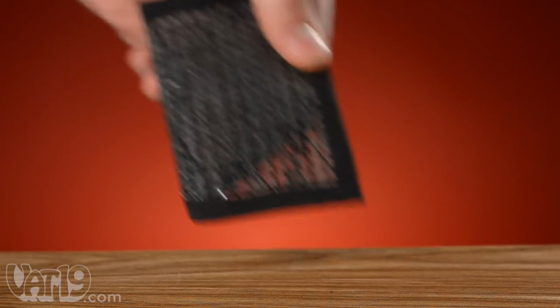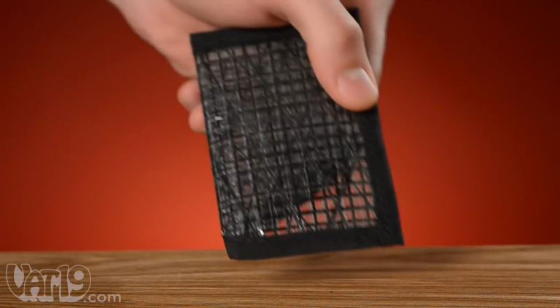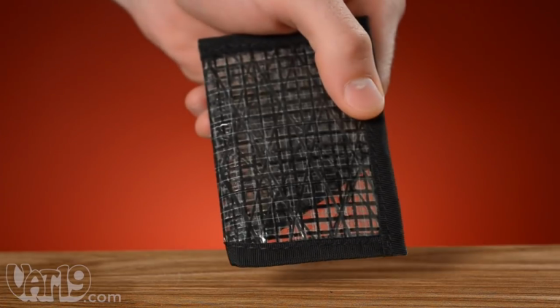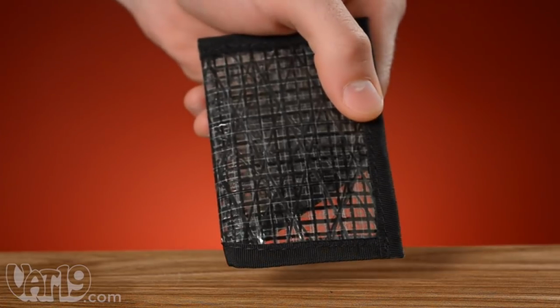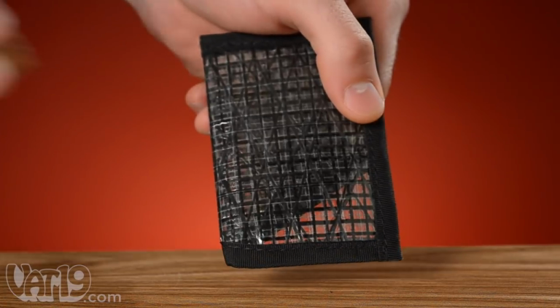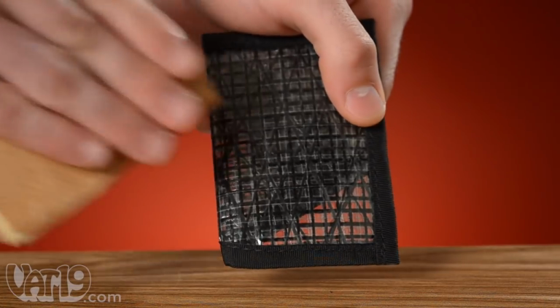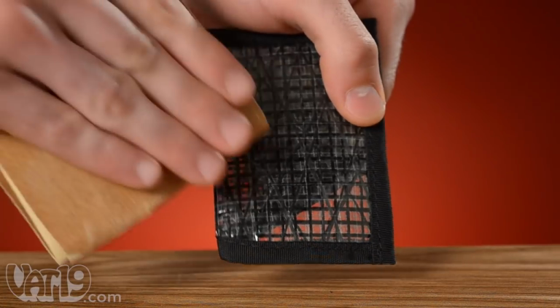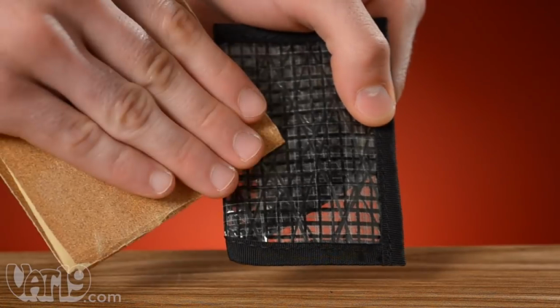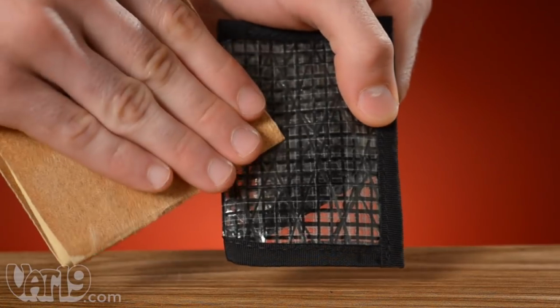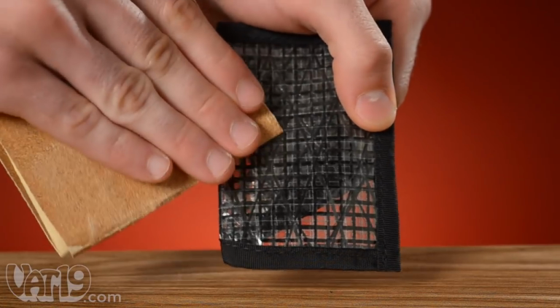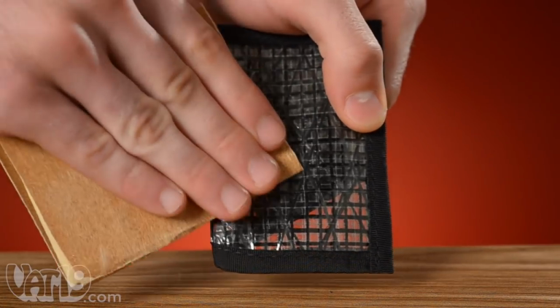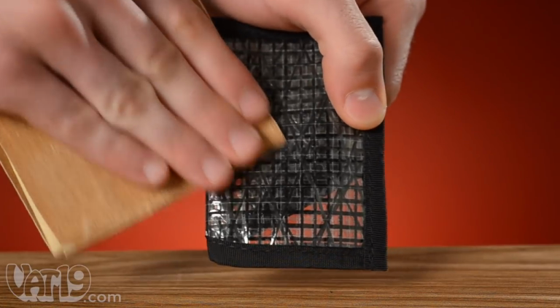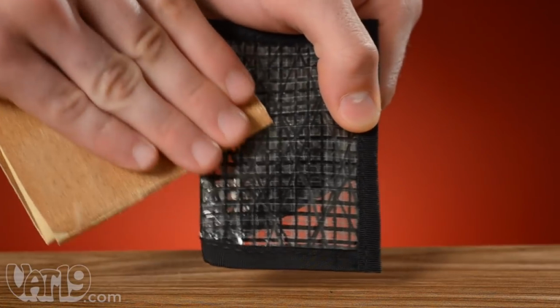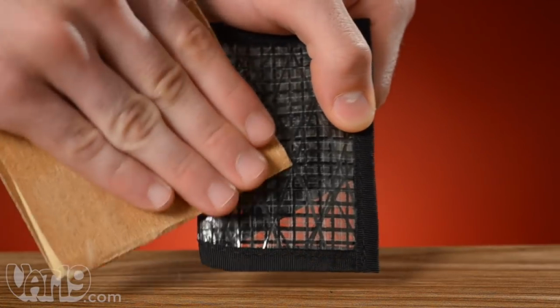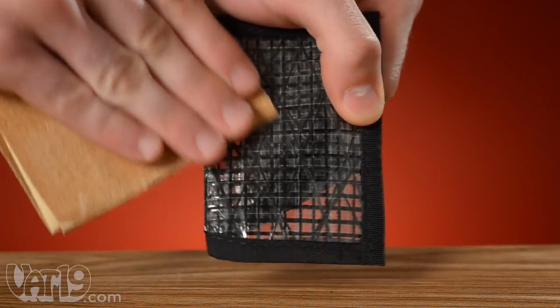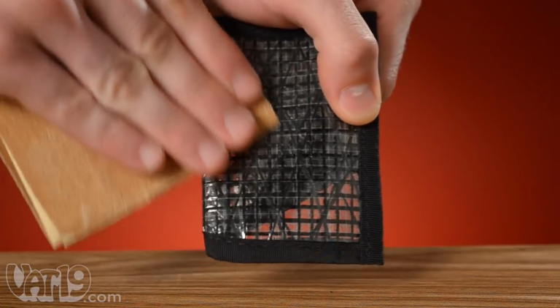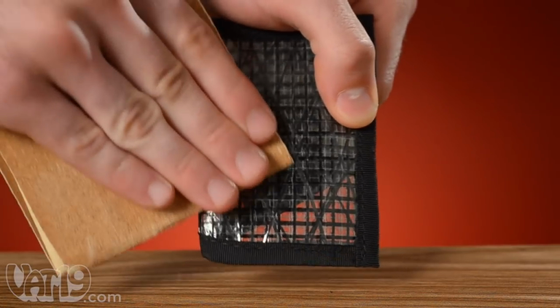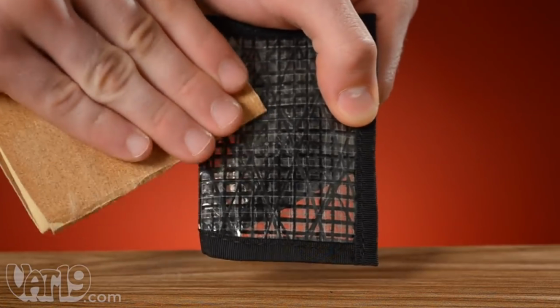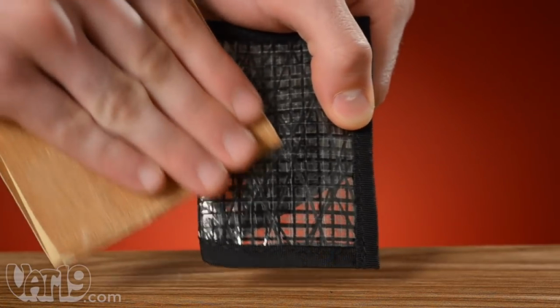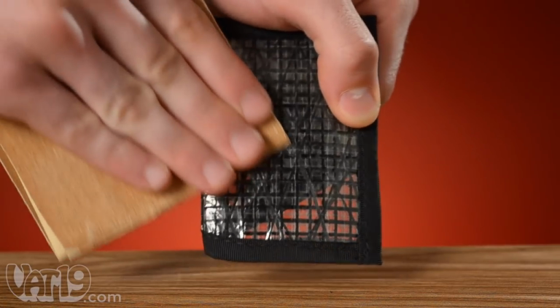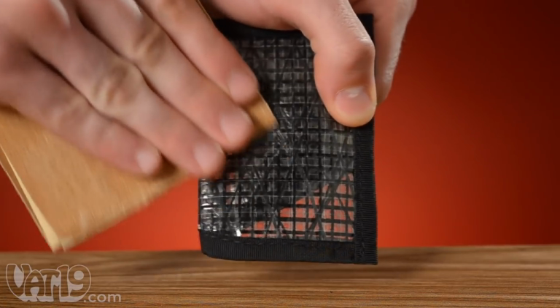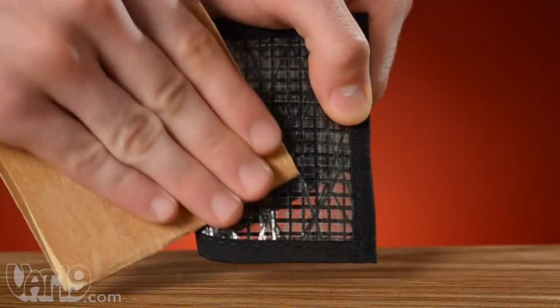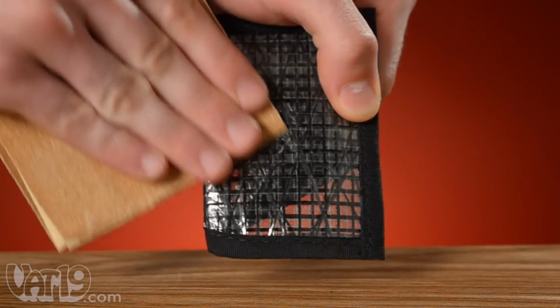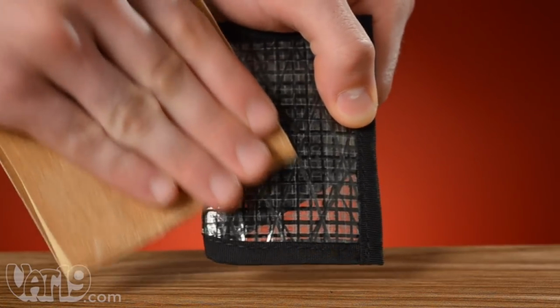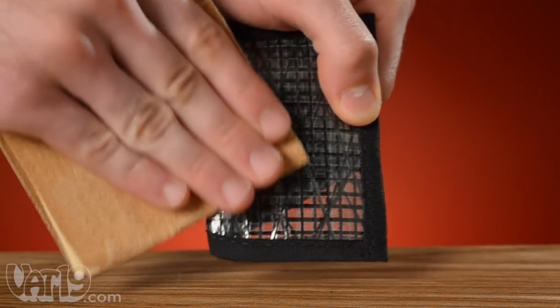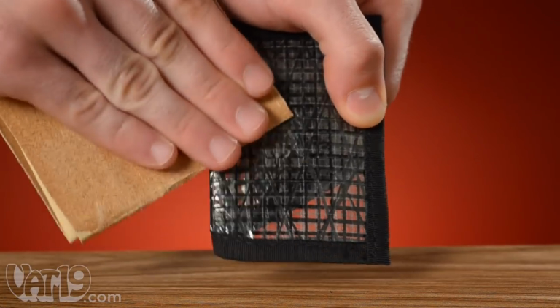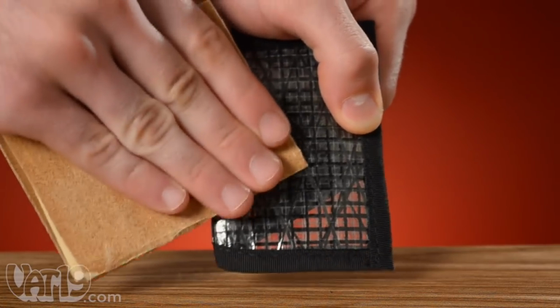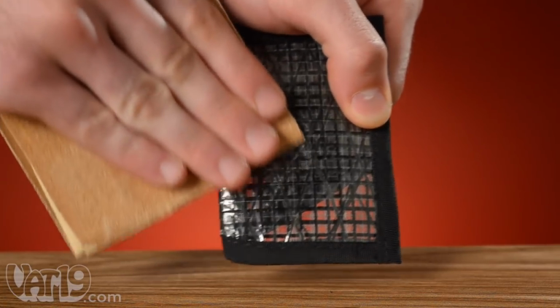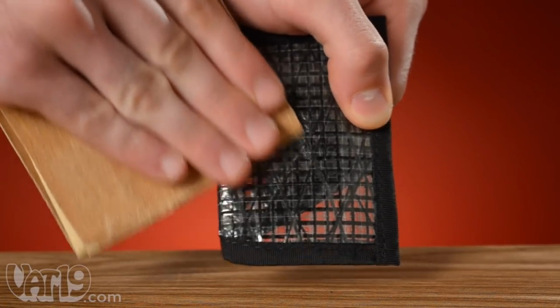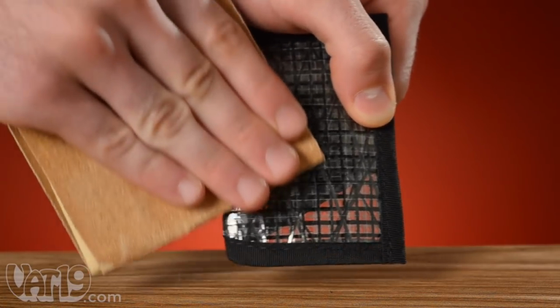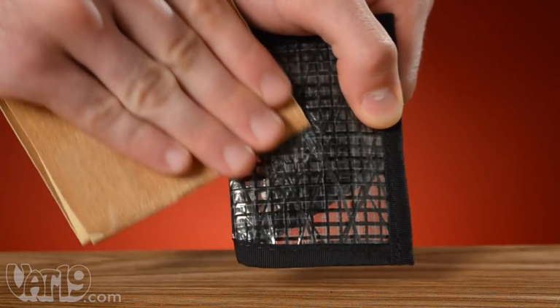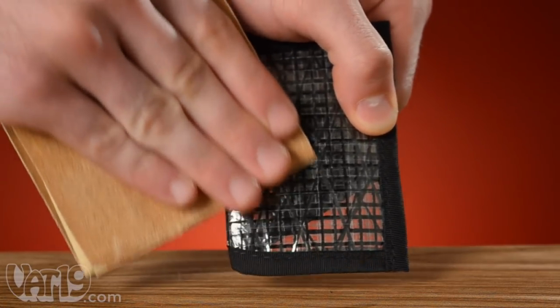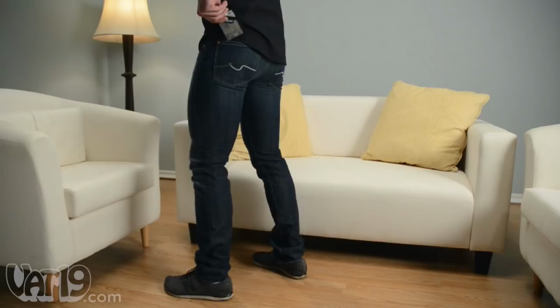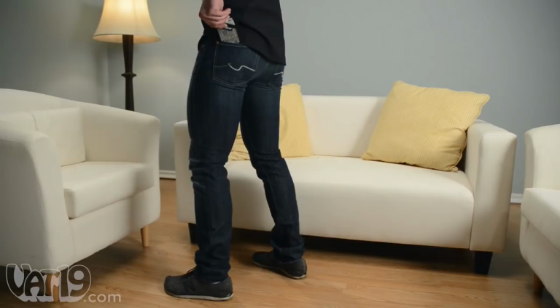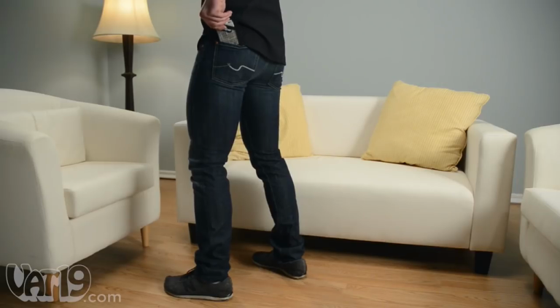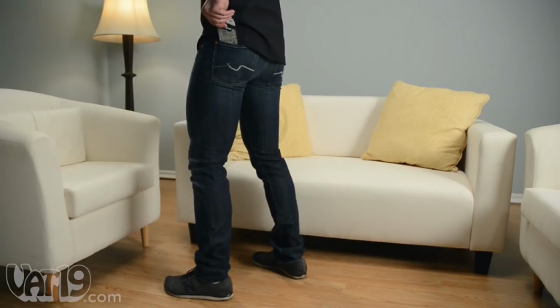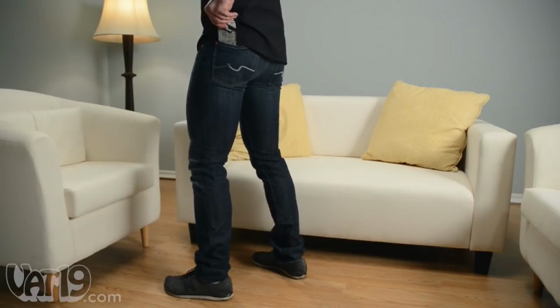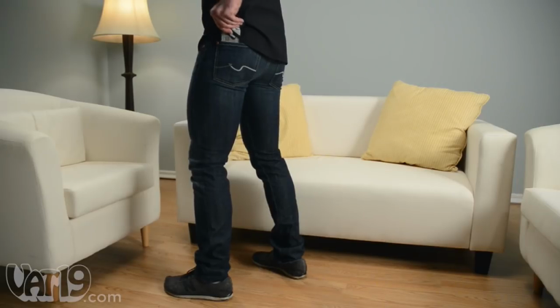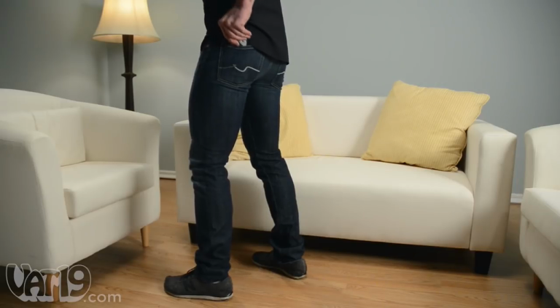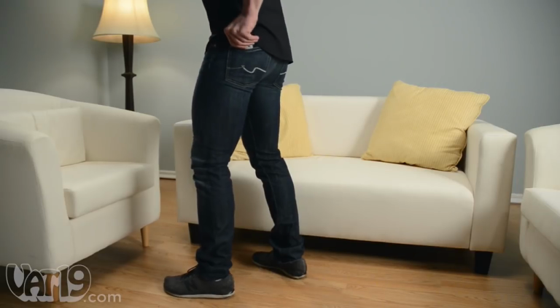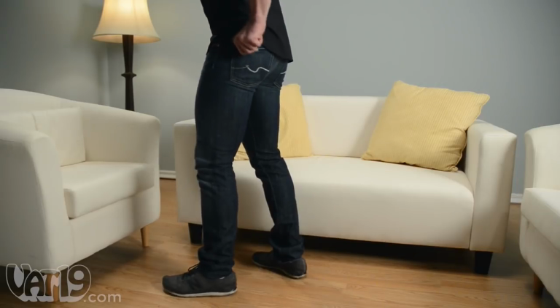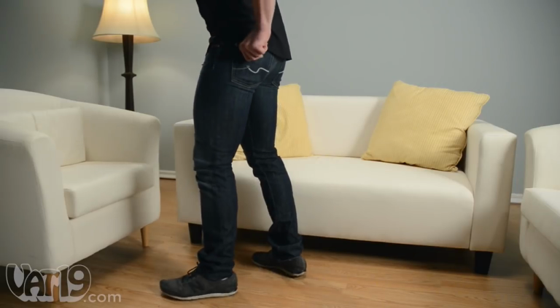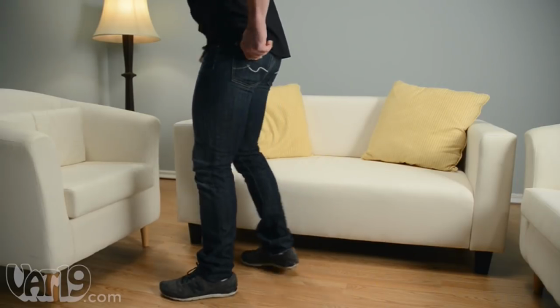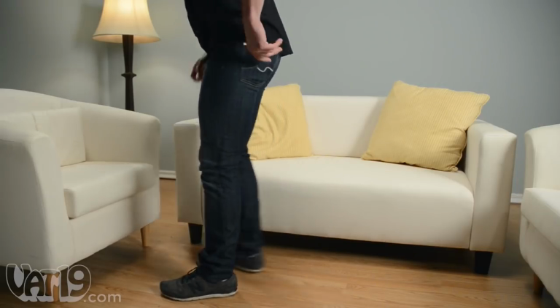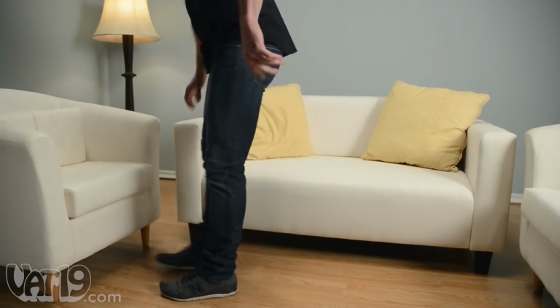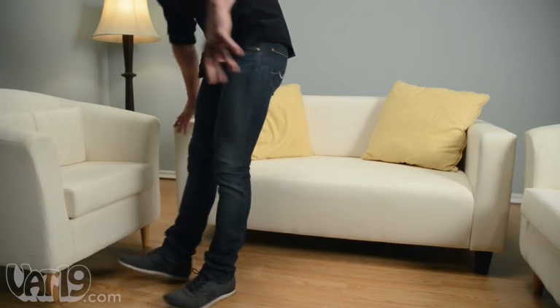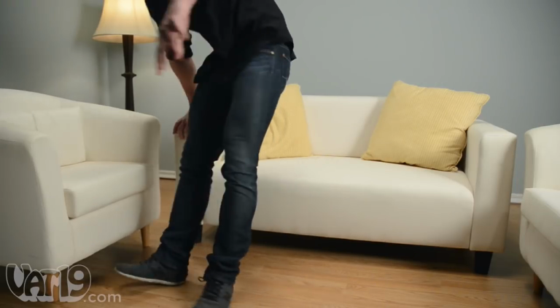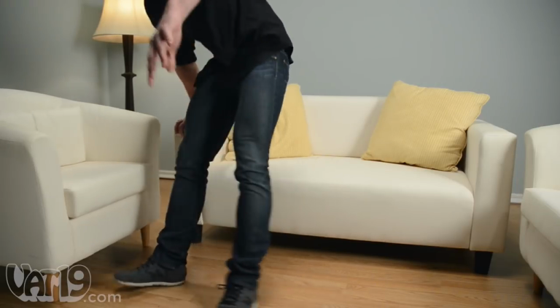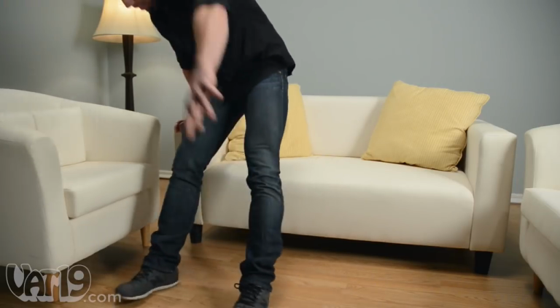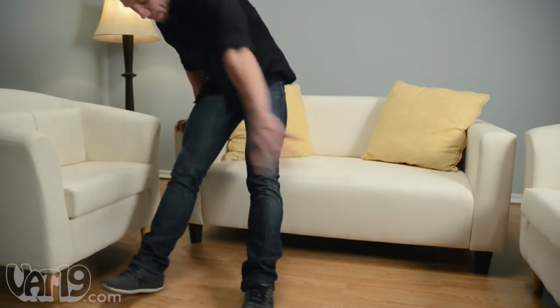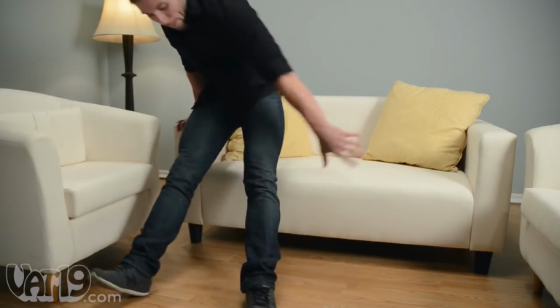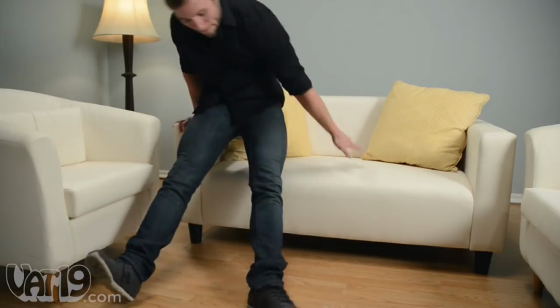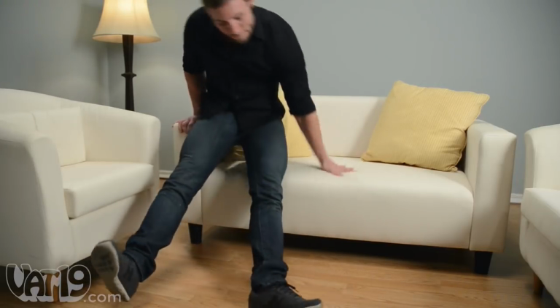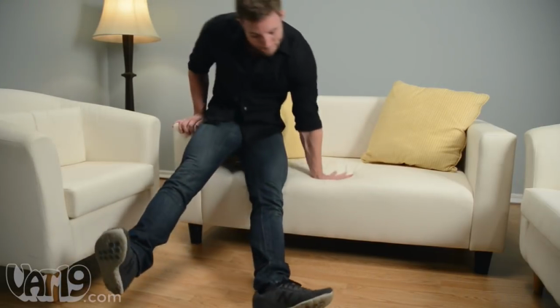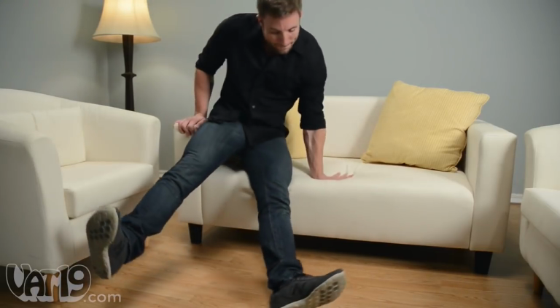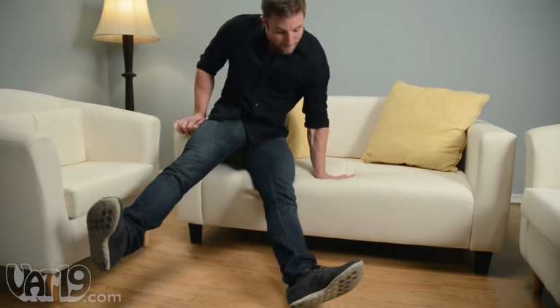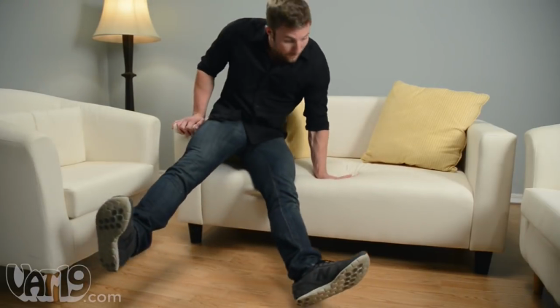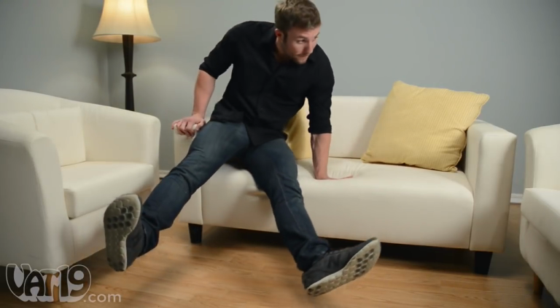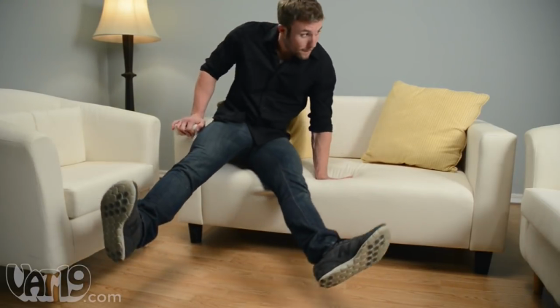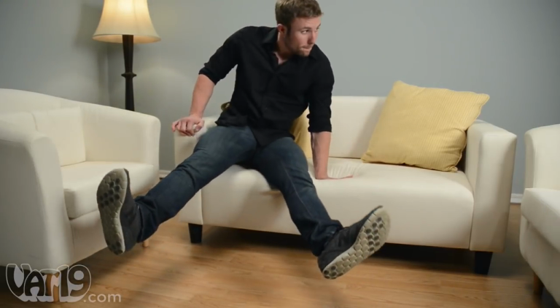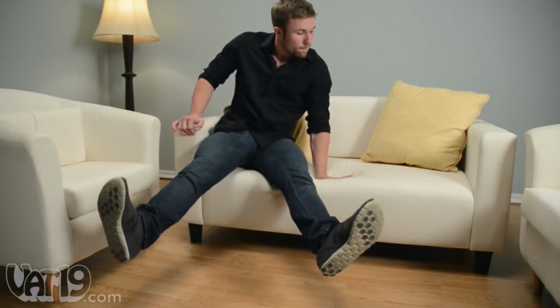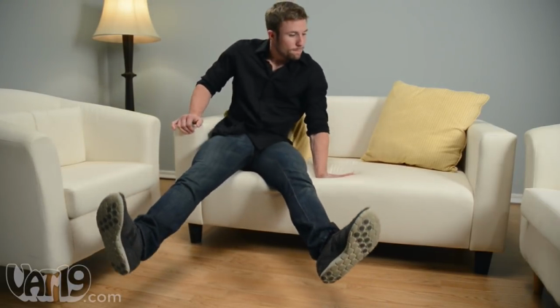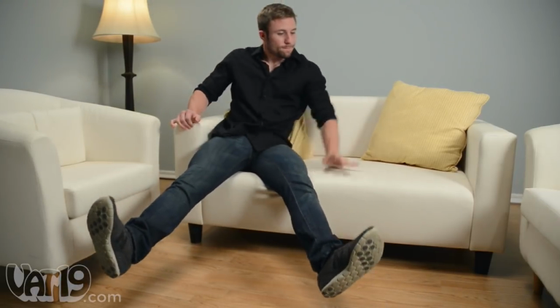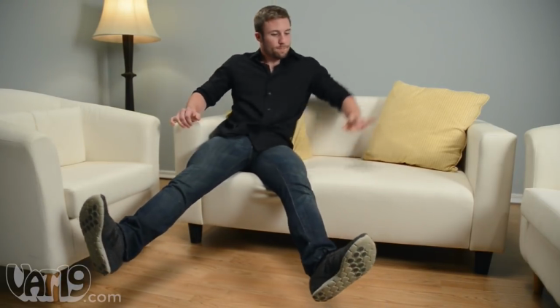Thin in size and environmental impact, but not on toughness — sailcloth wallets are sure to keep you and your skinny jeans happy.